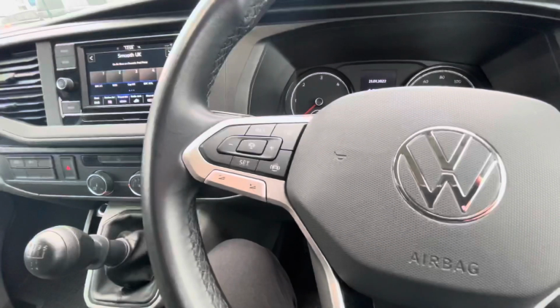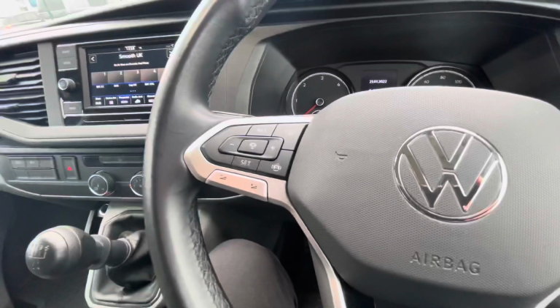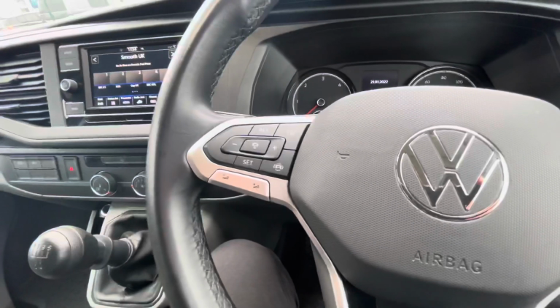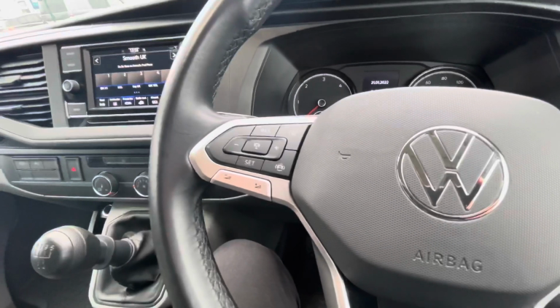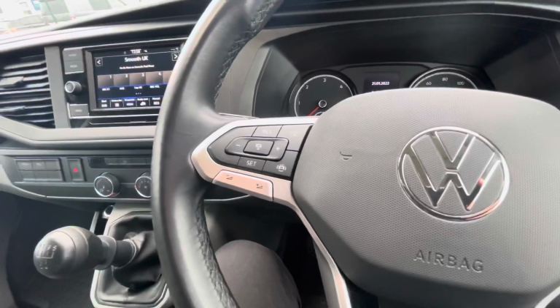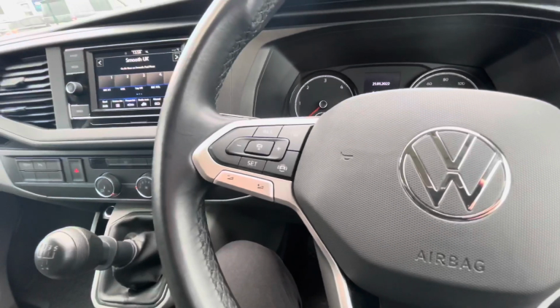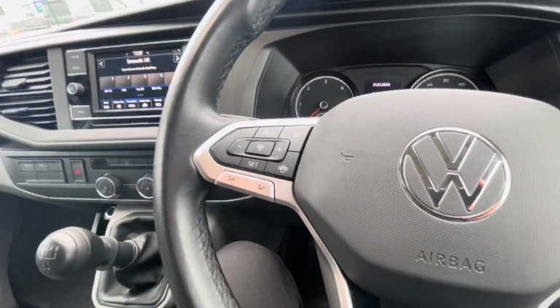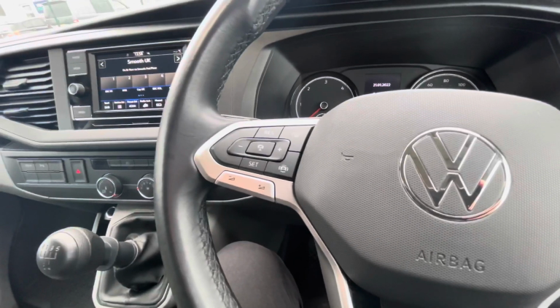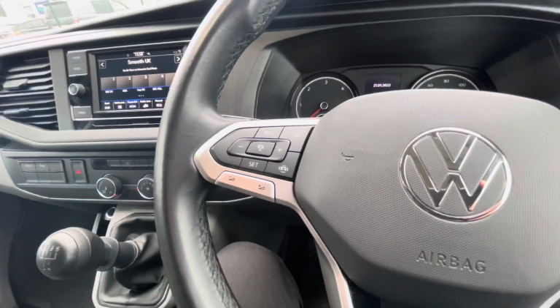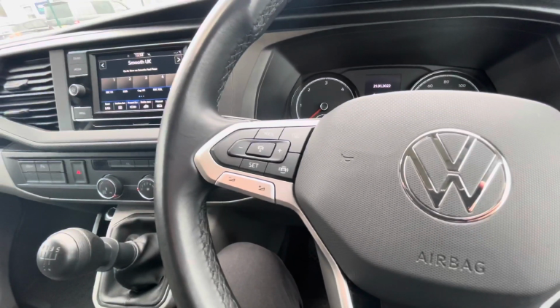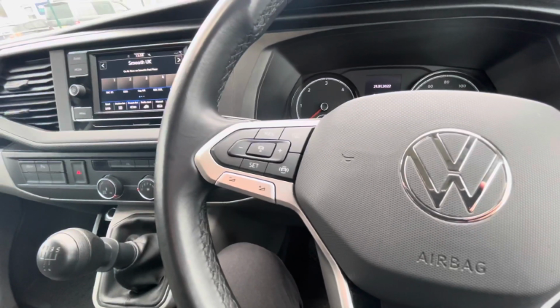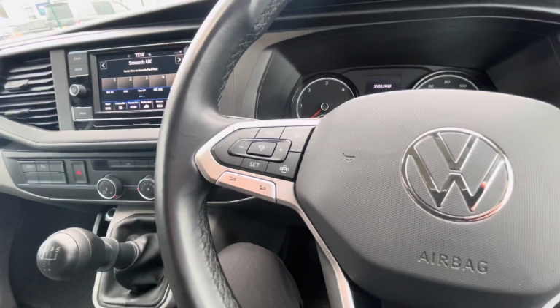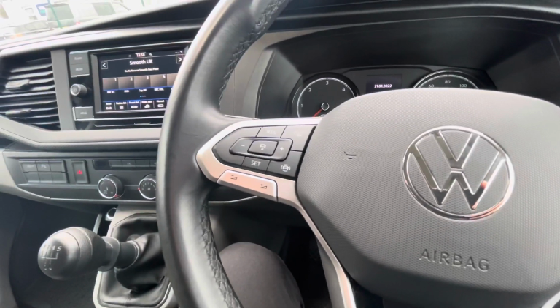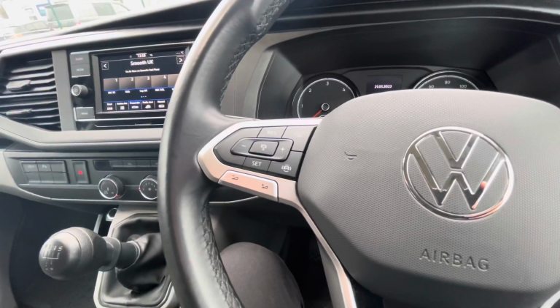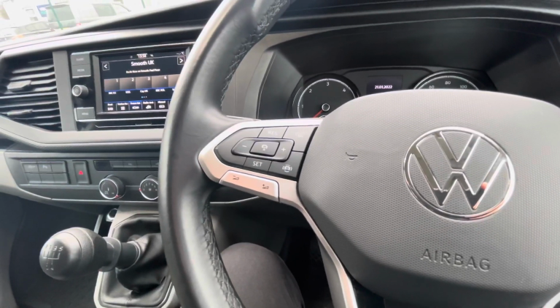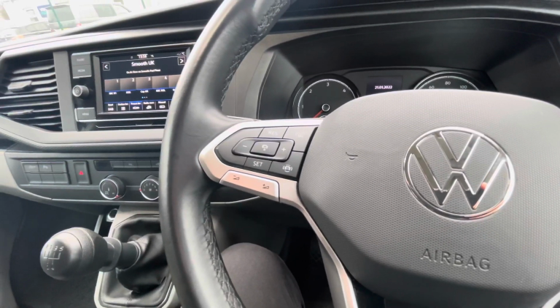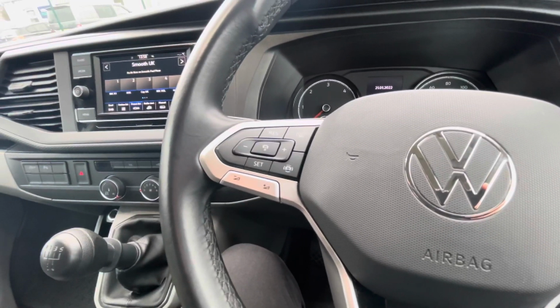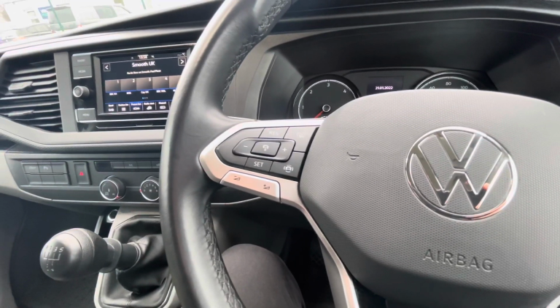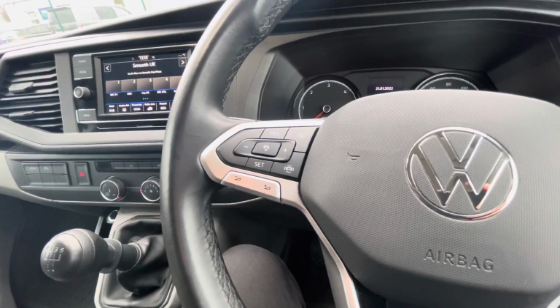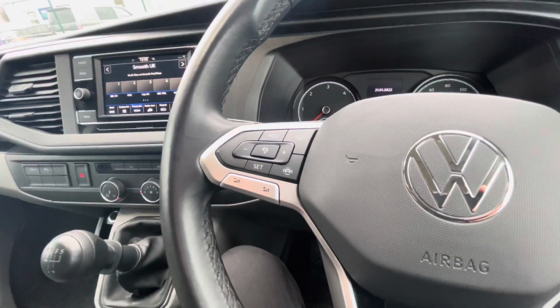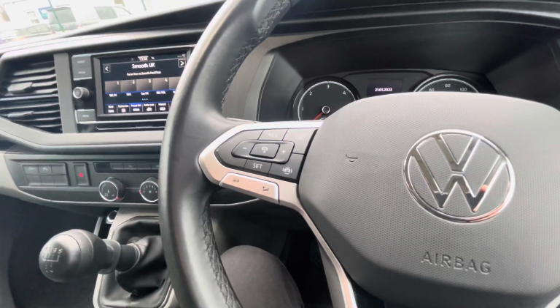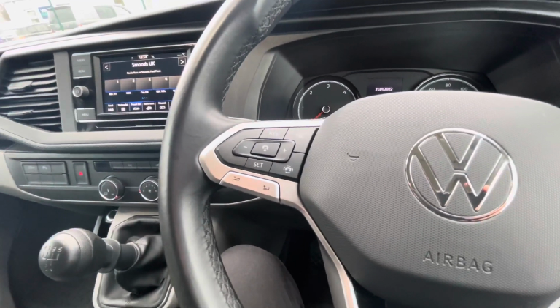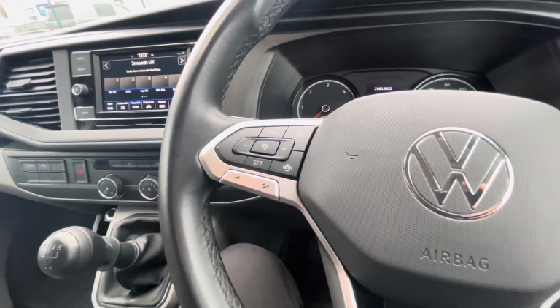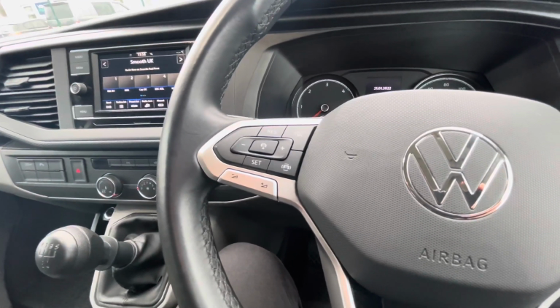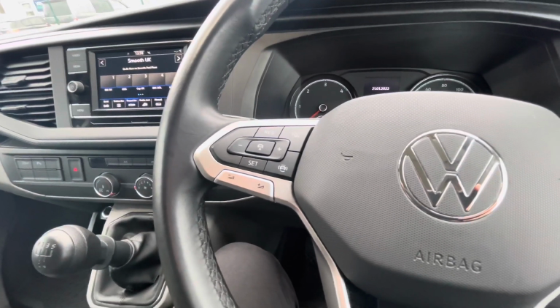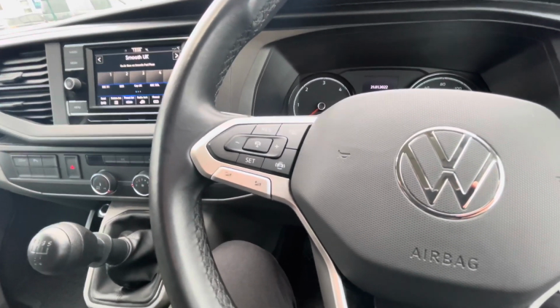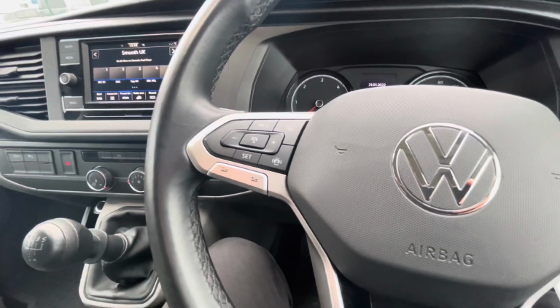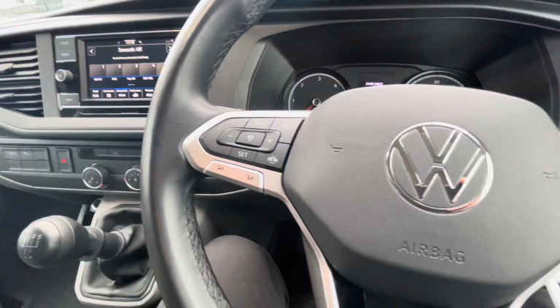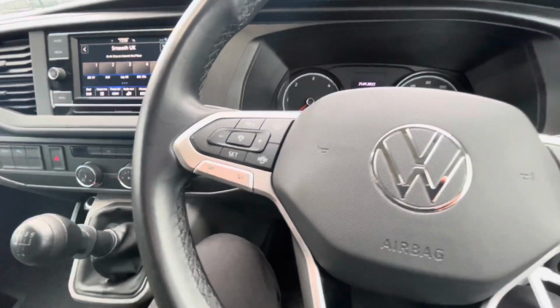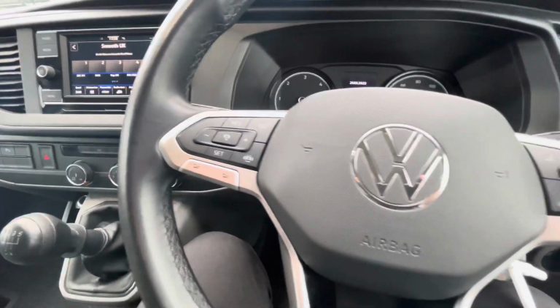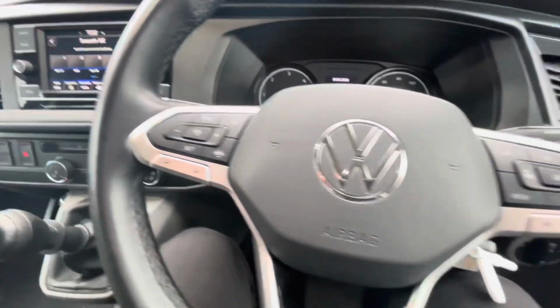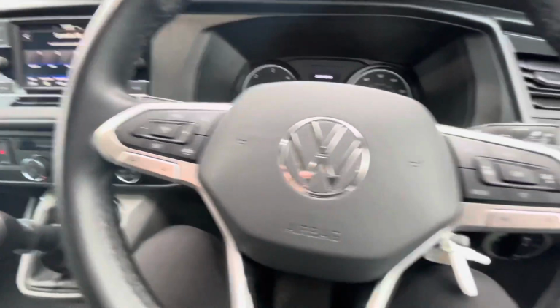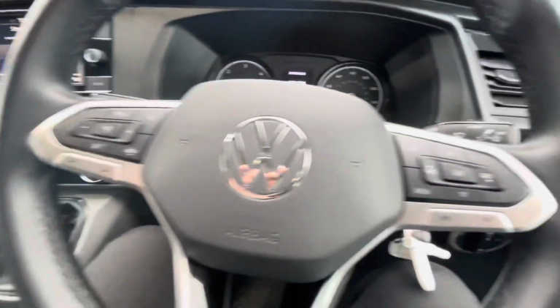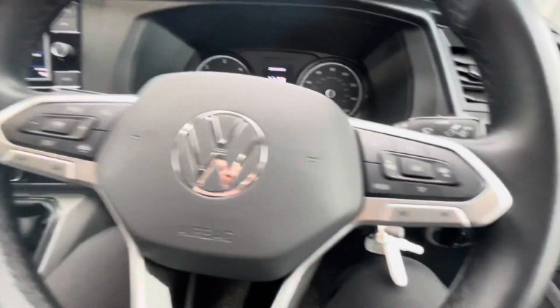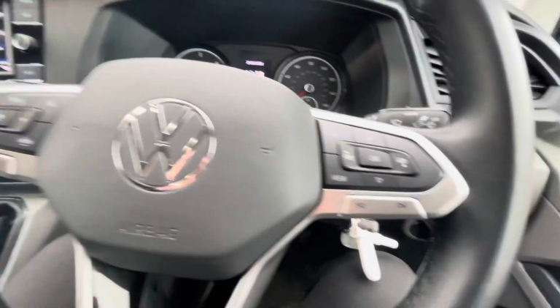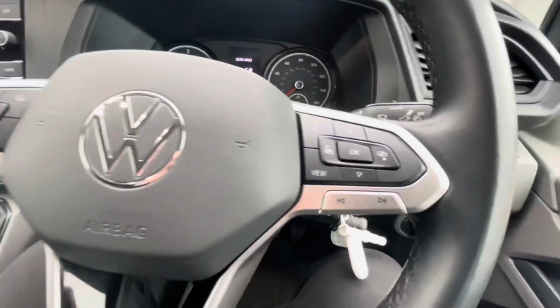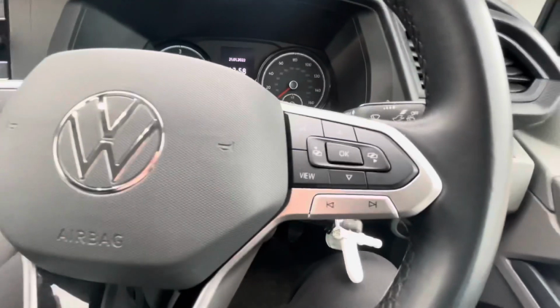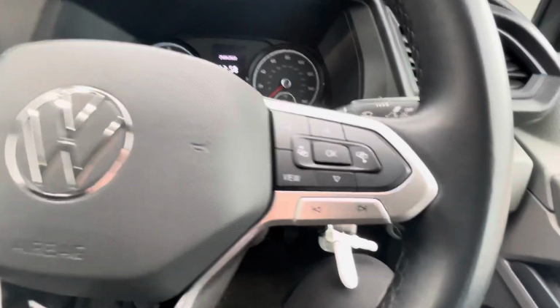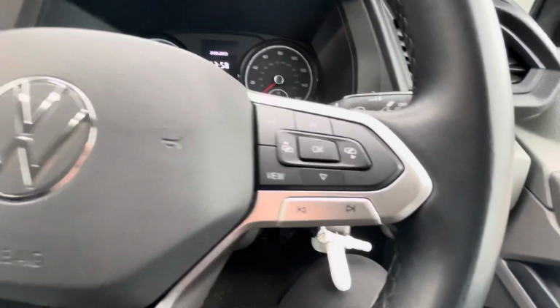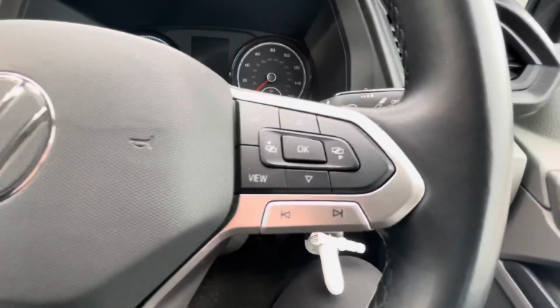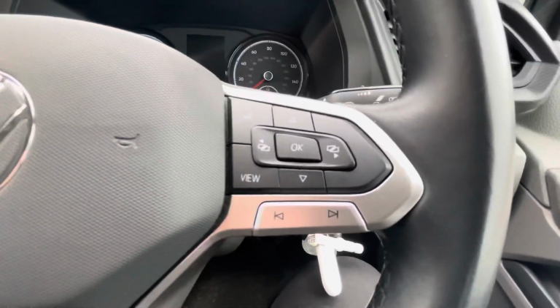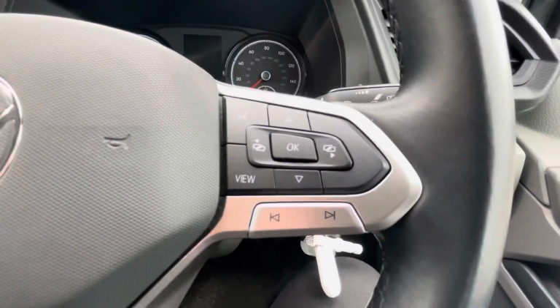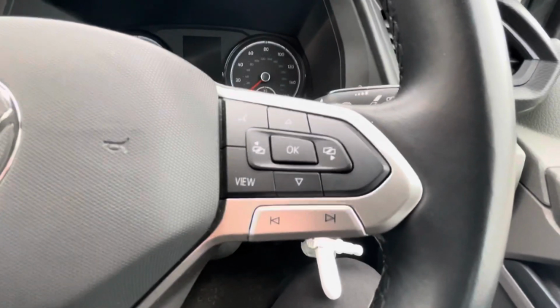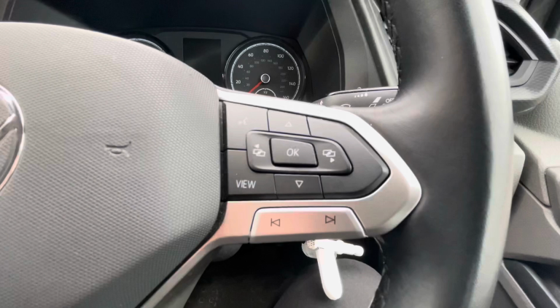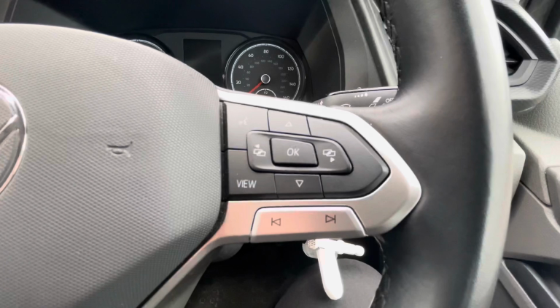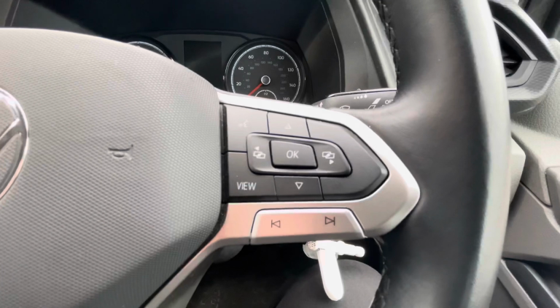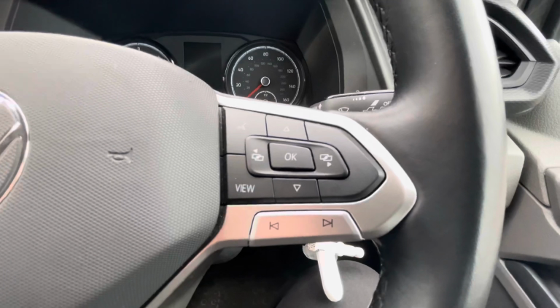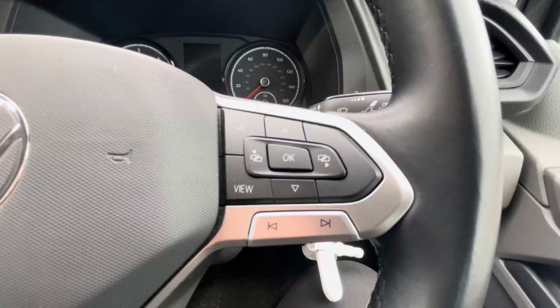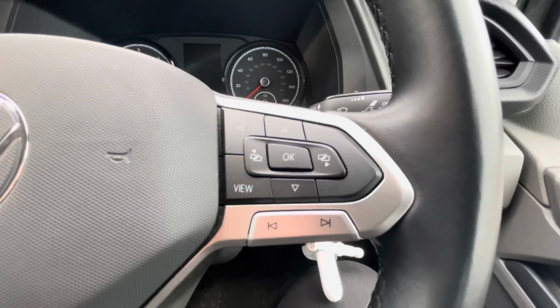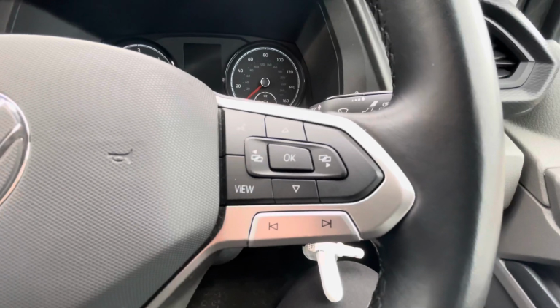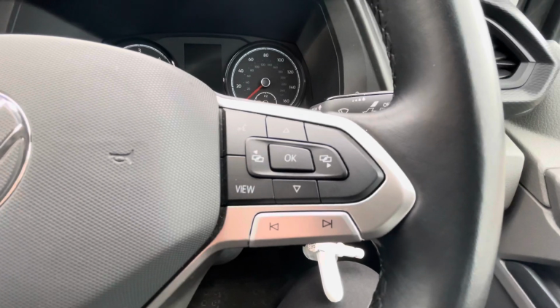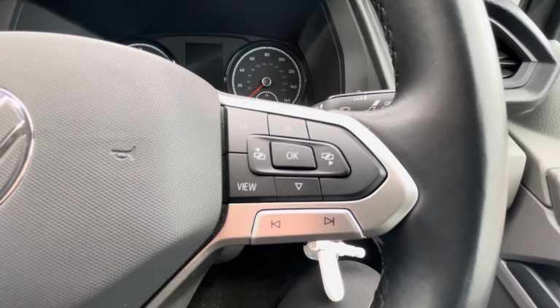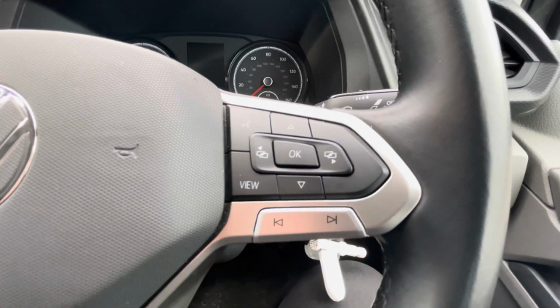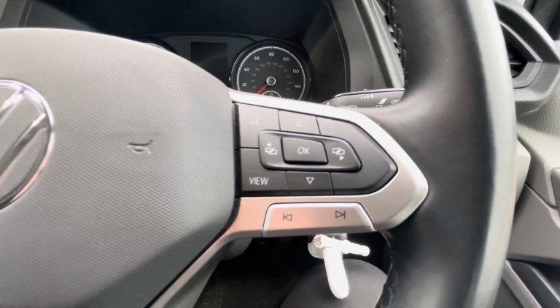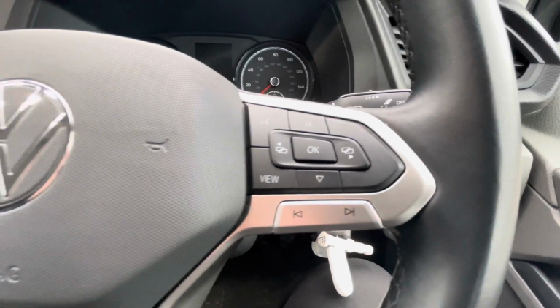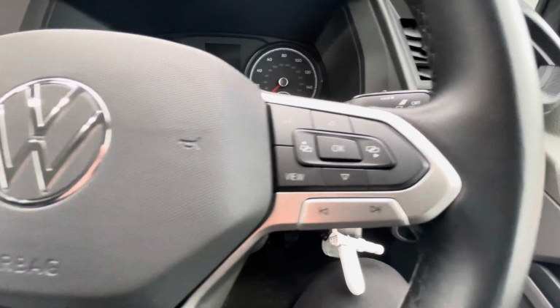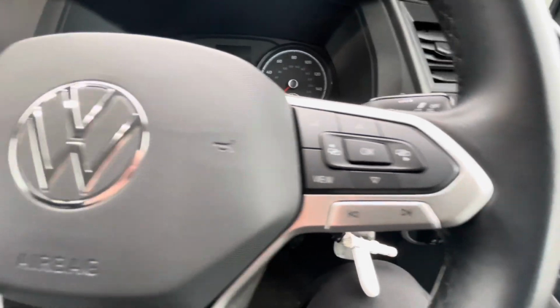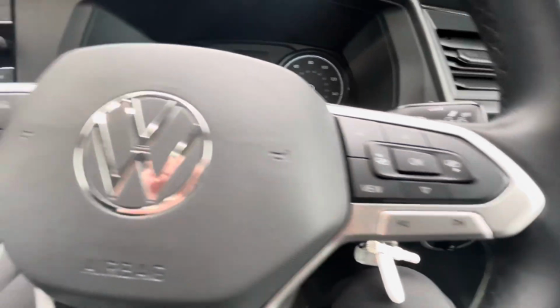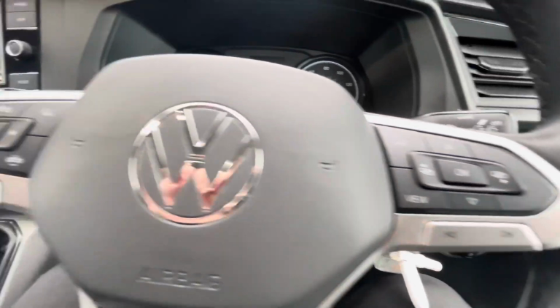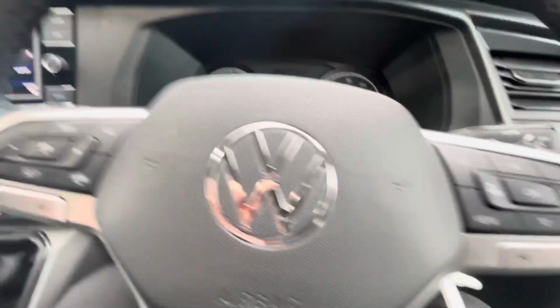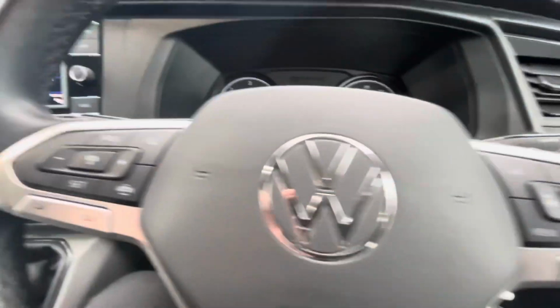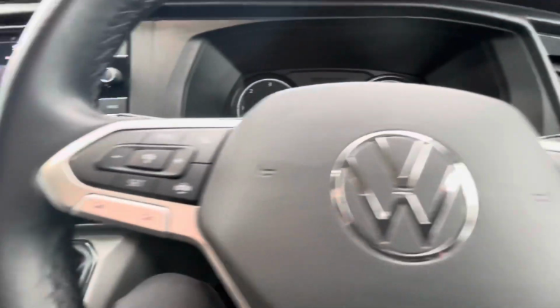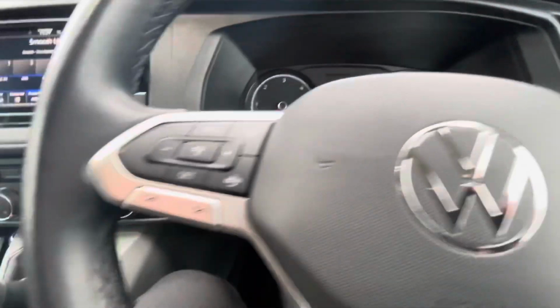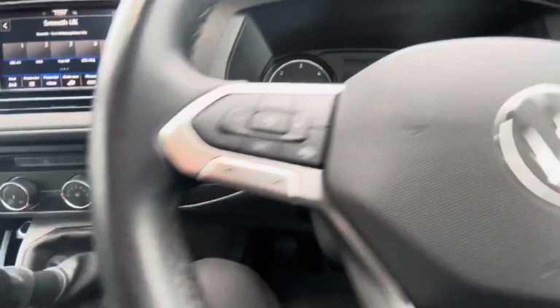Cruise control features on the left hand side and in the middle you have the adaptive cruise control feature, as well as the head-up display and media controls on the right hand side.